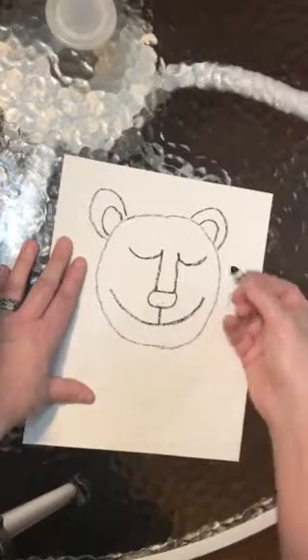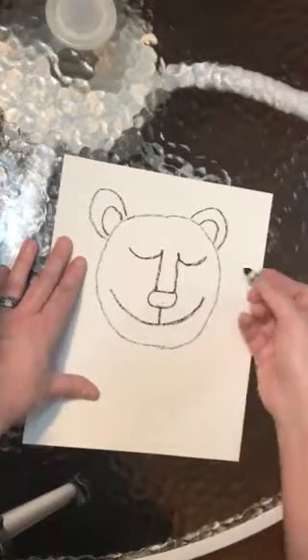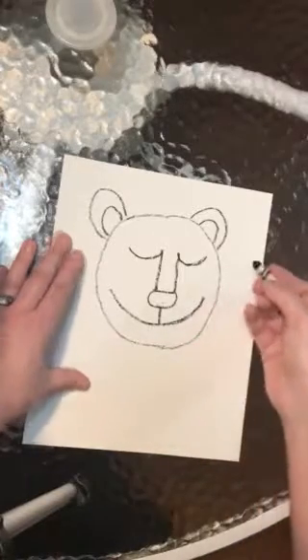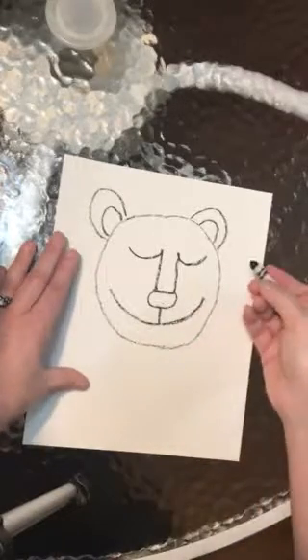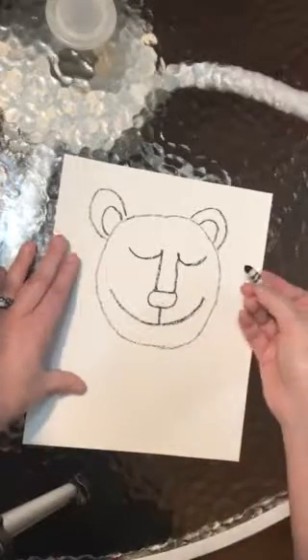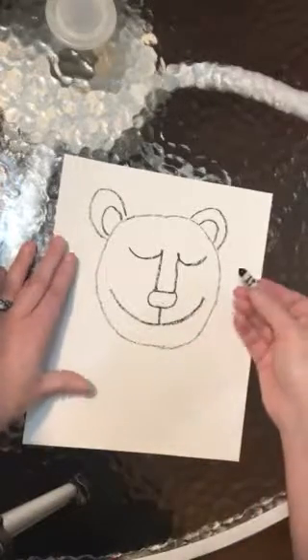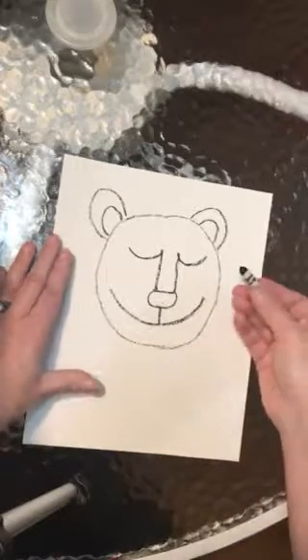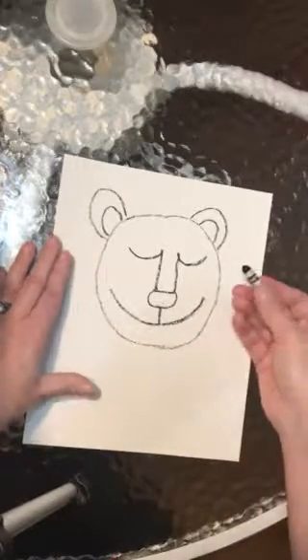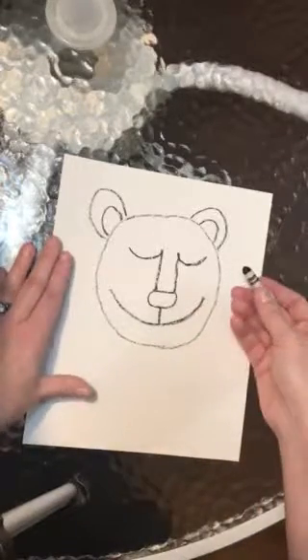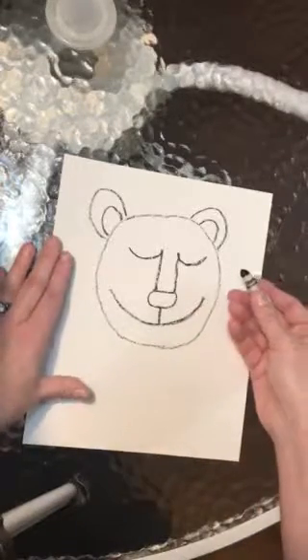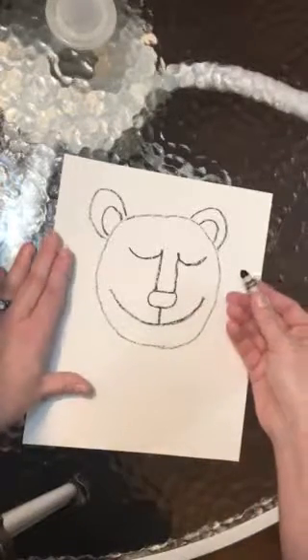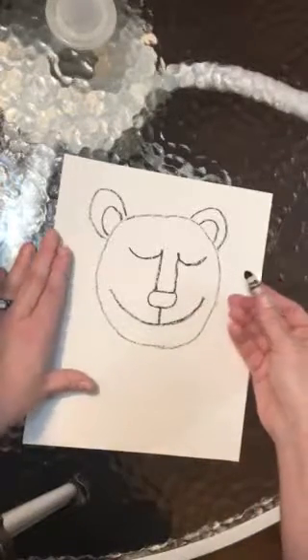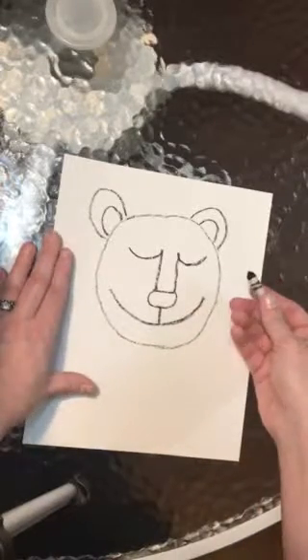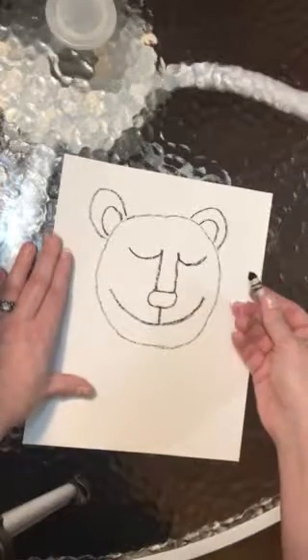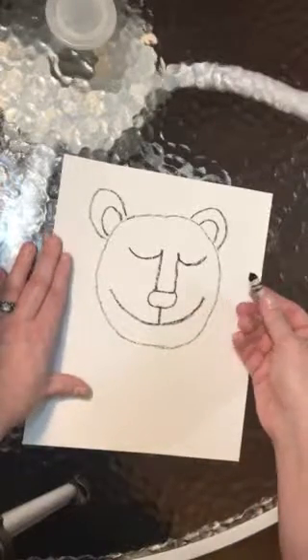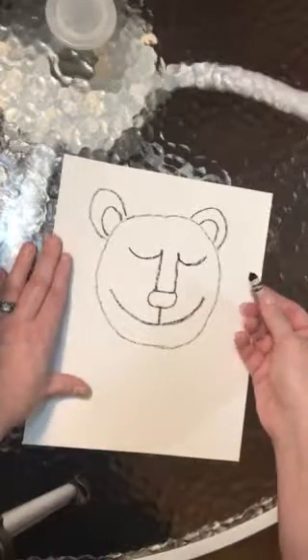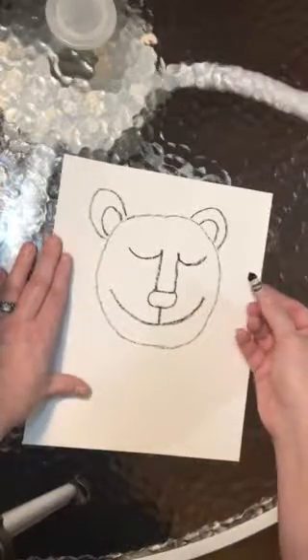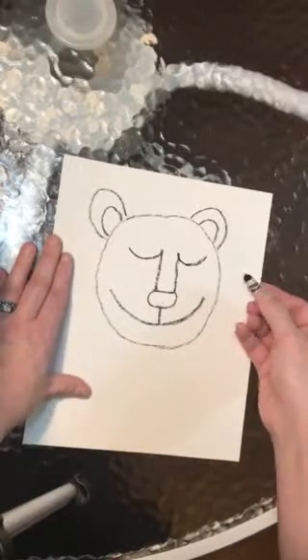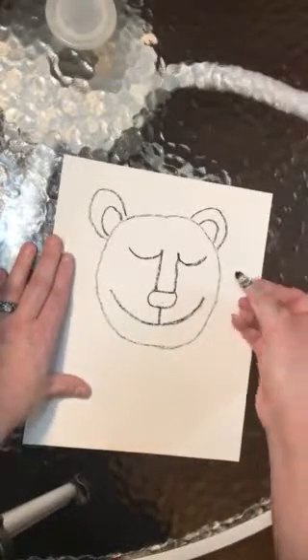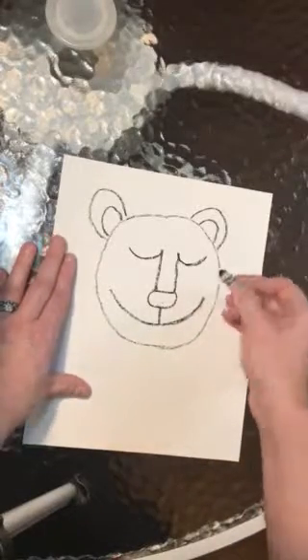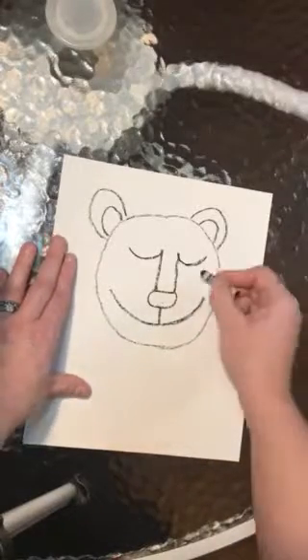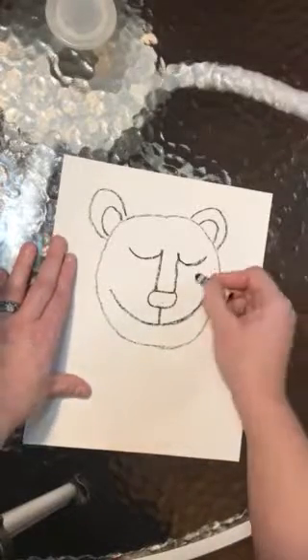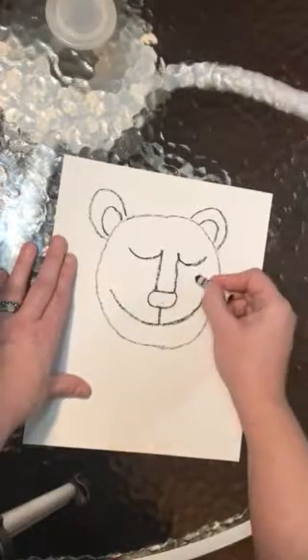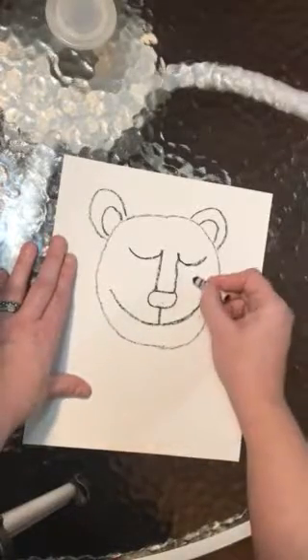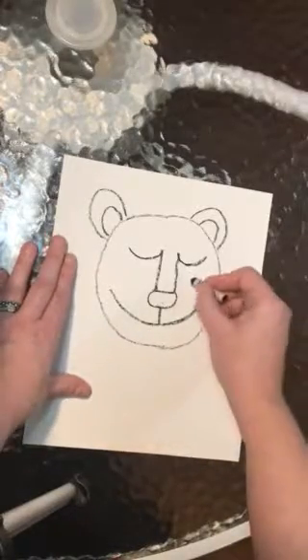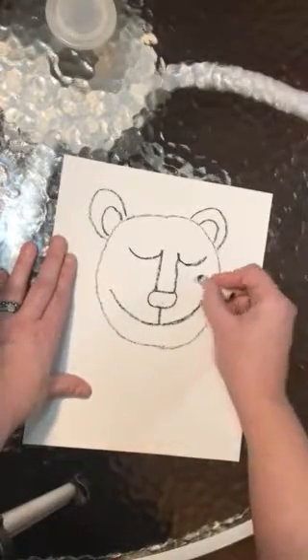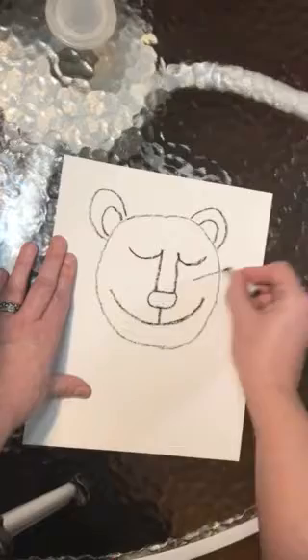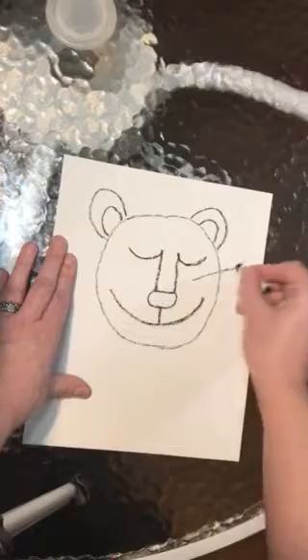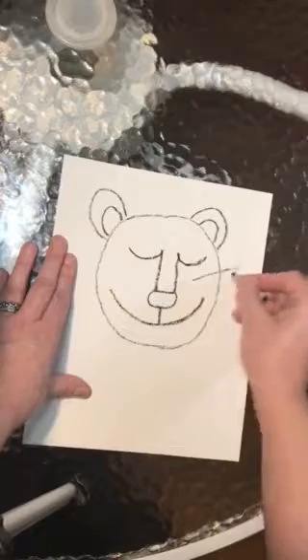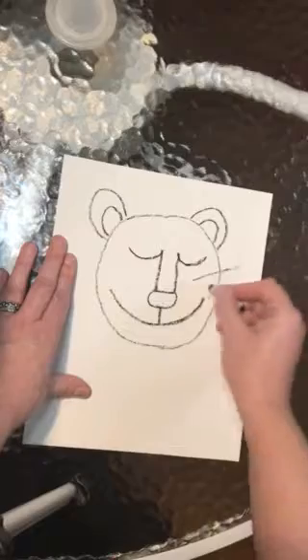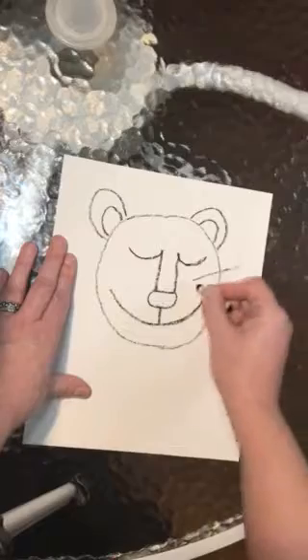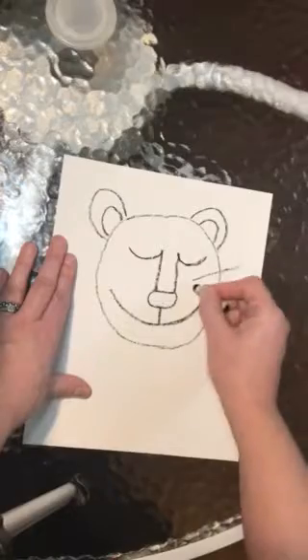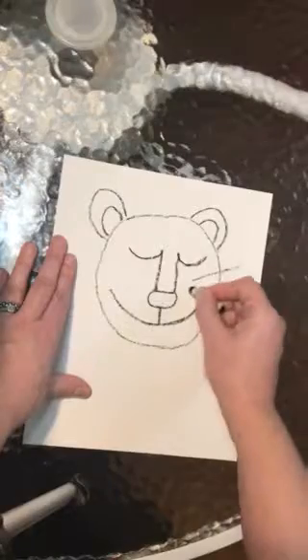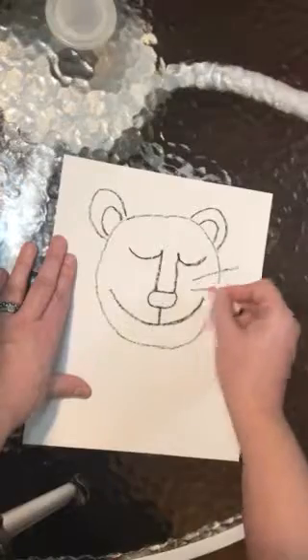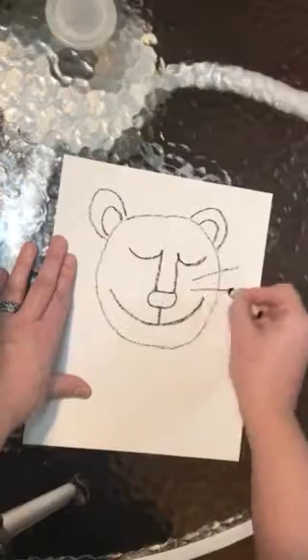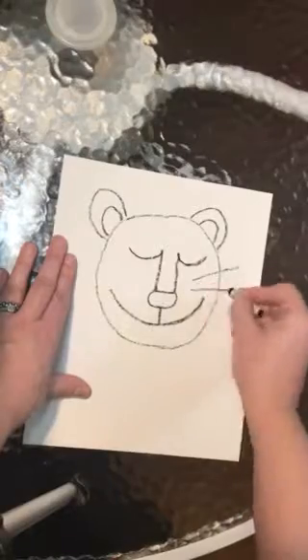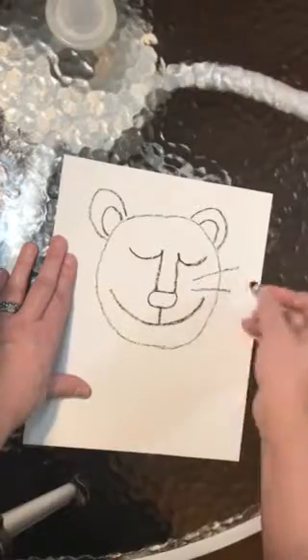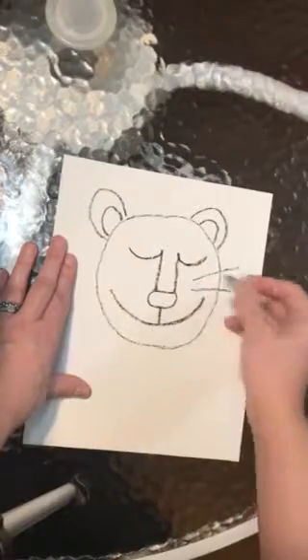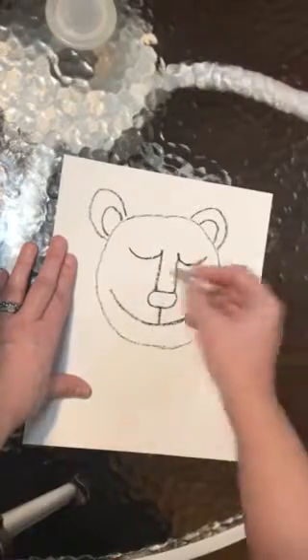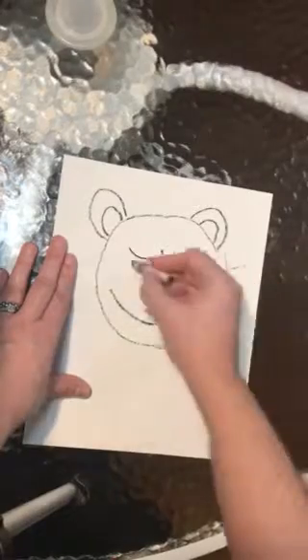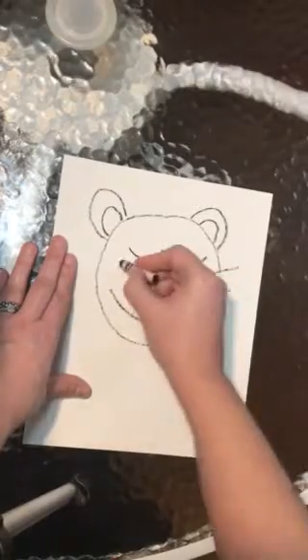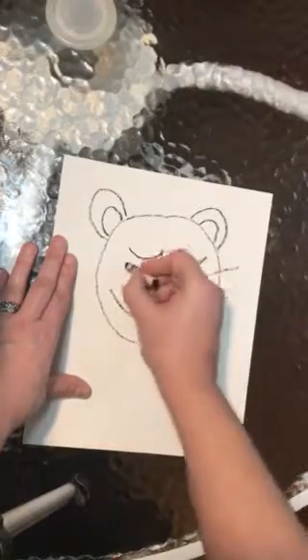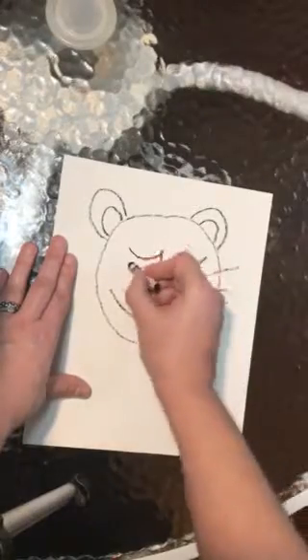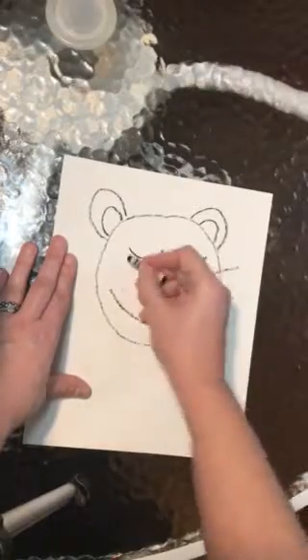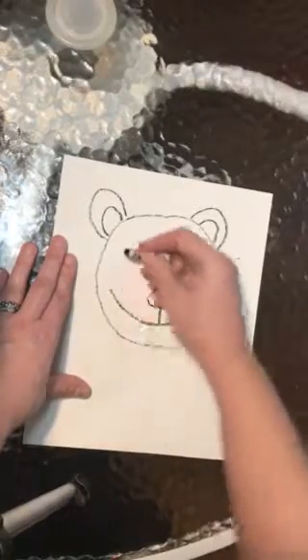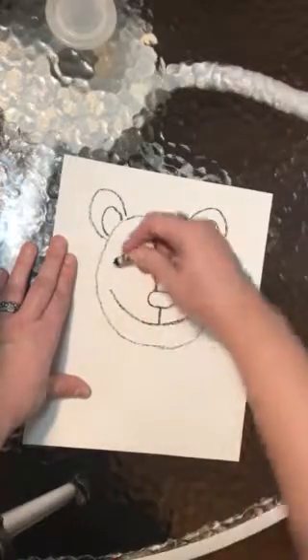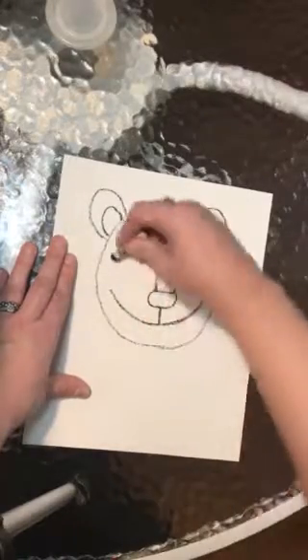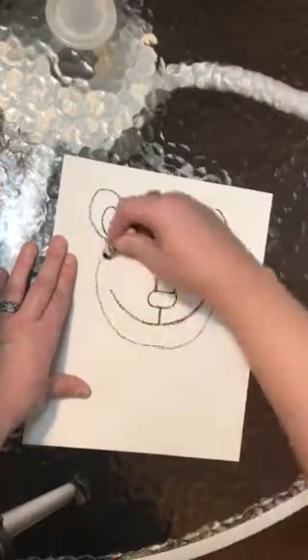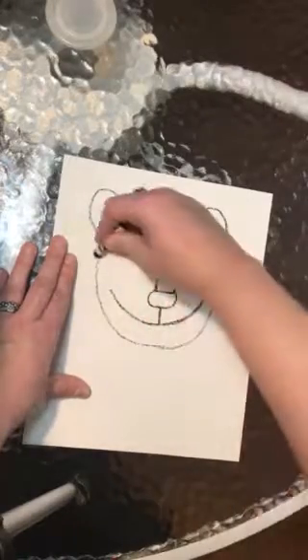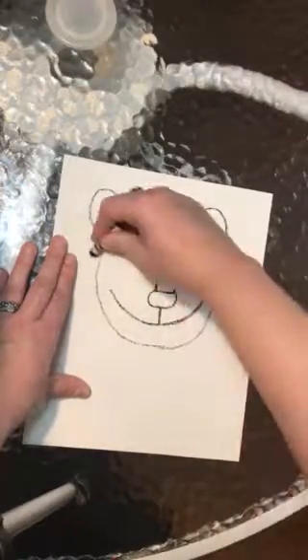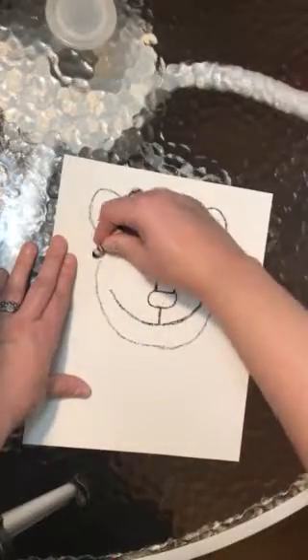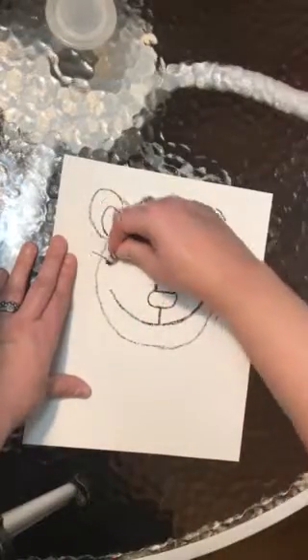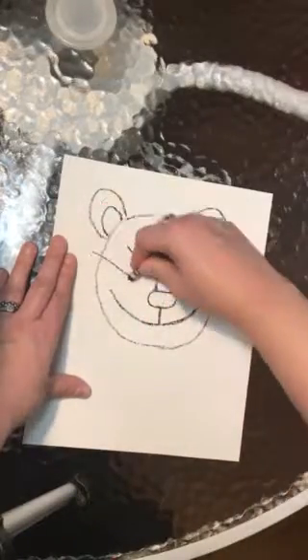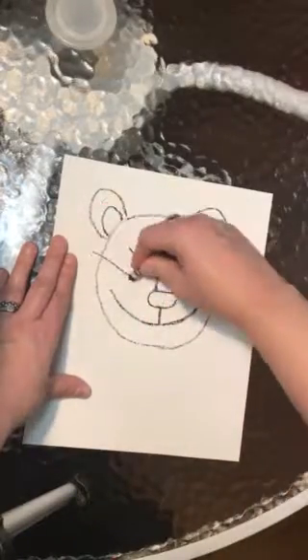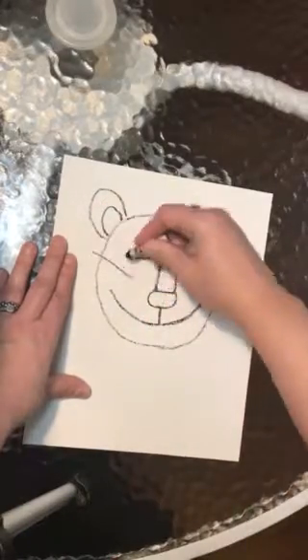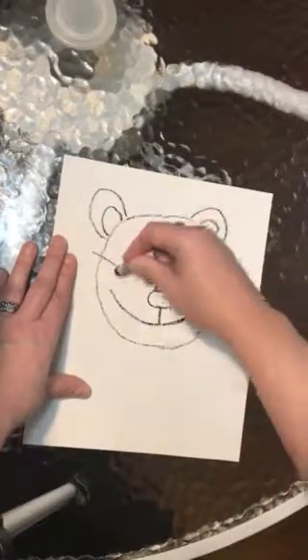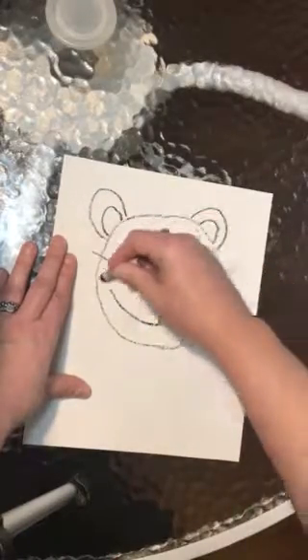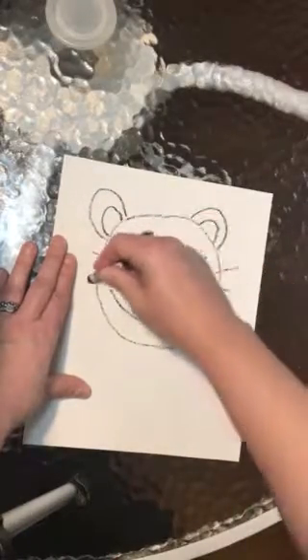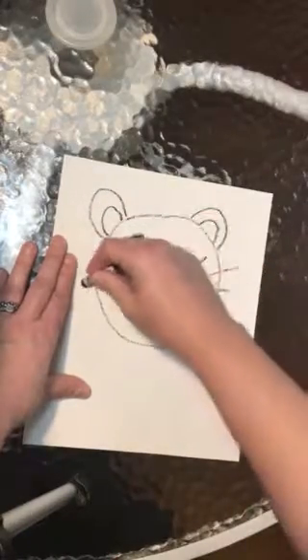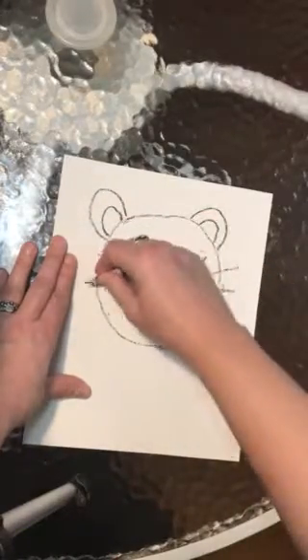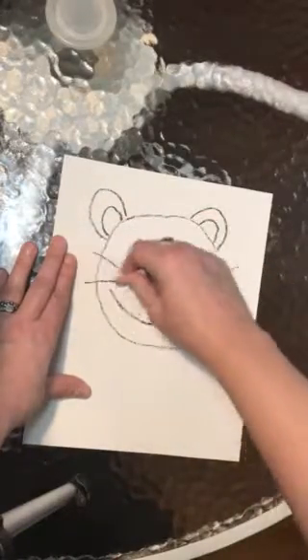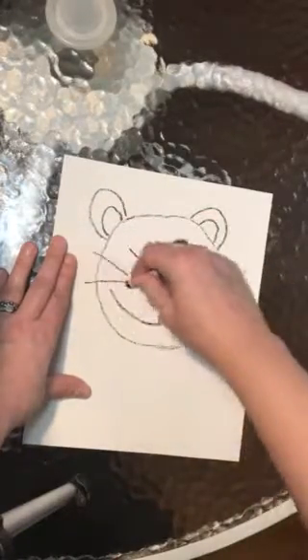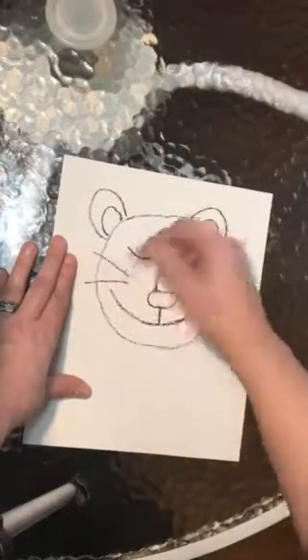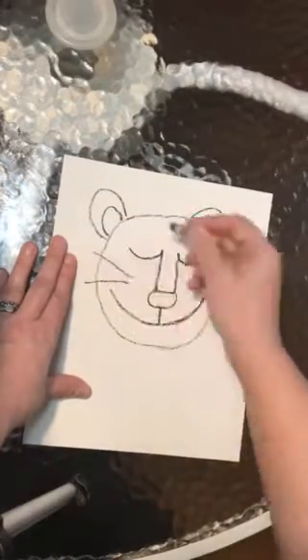And then we're going to add some whiskers — one, two on this side, and one, two on the other side.